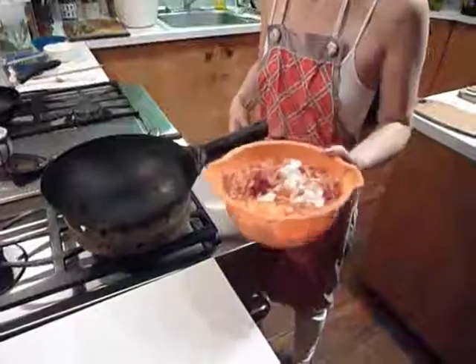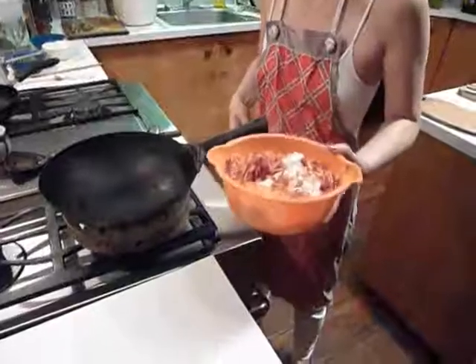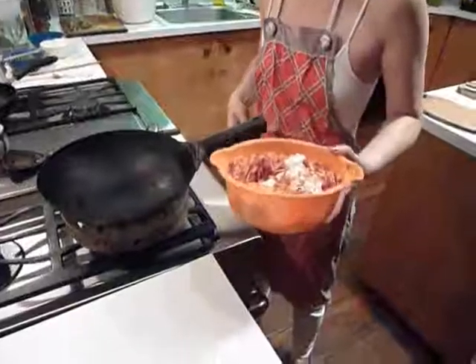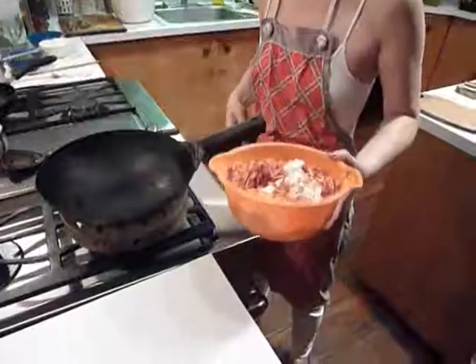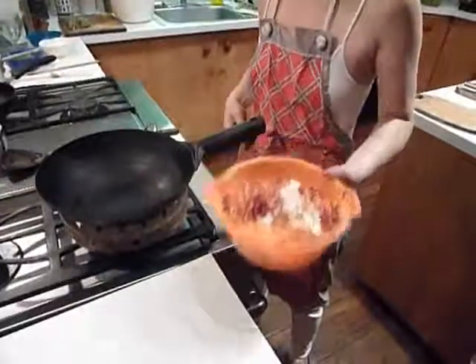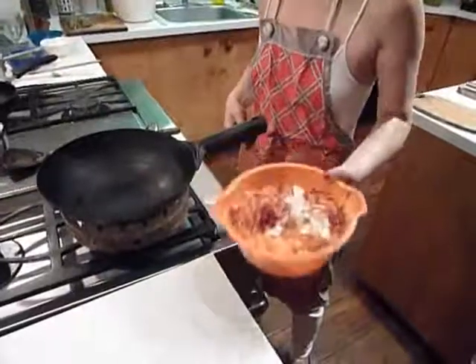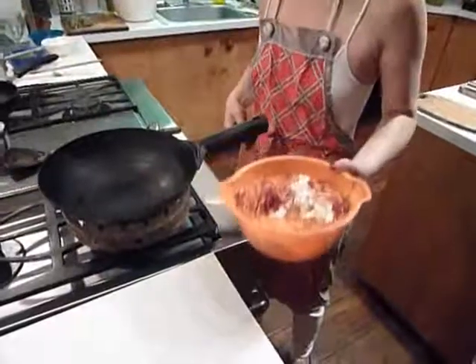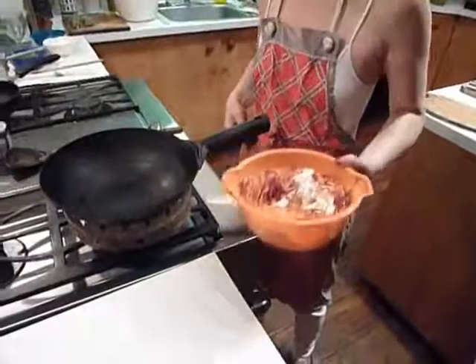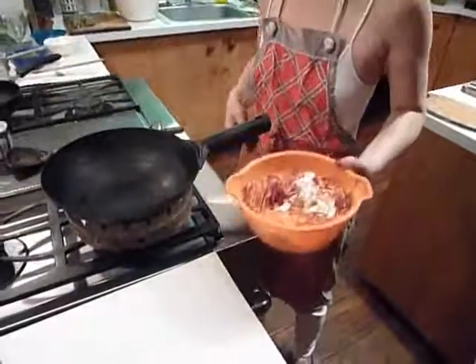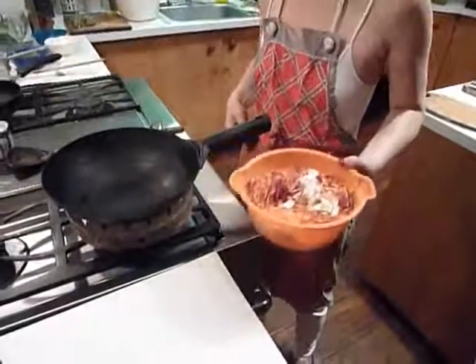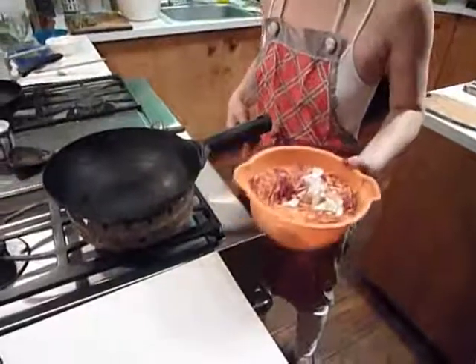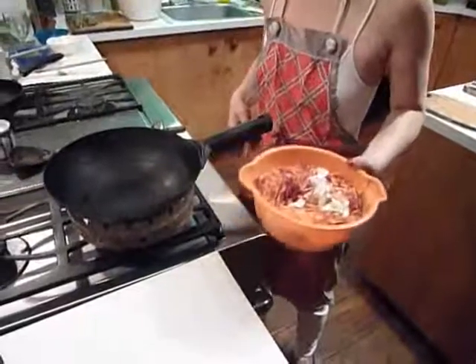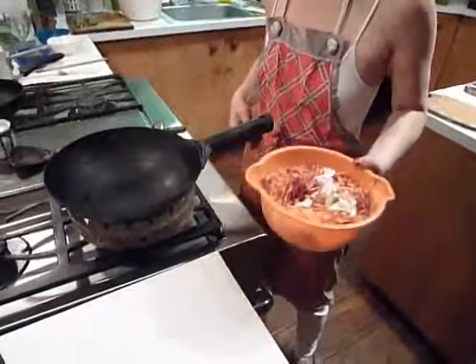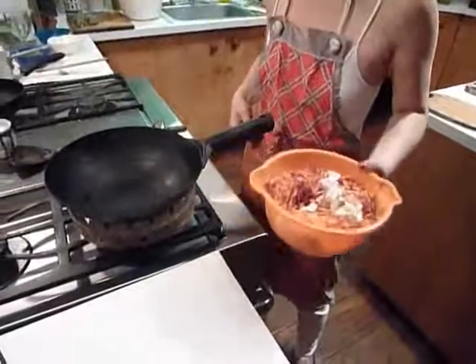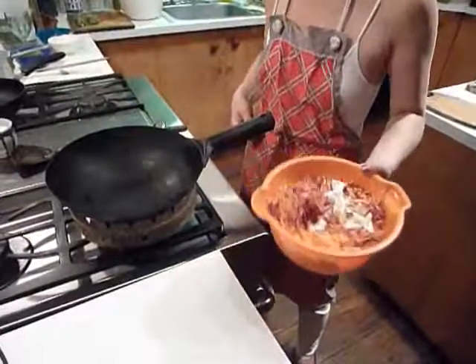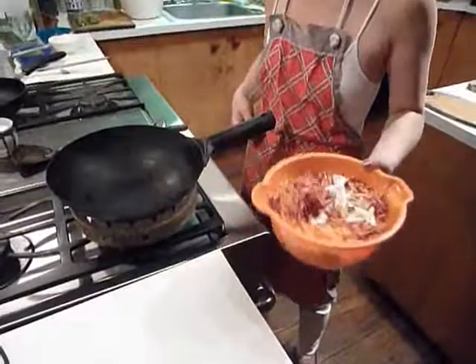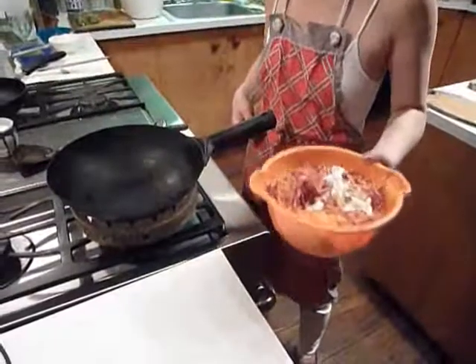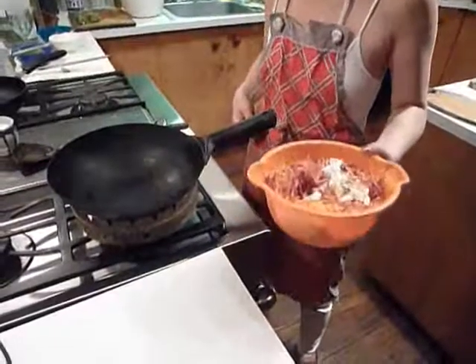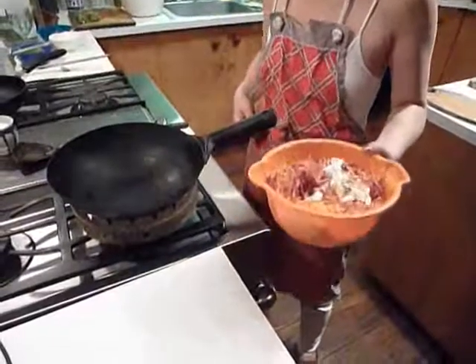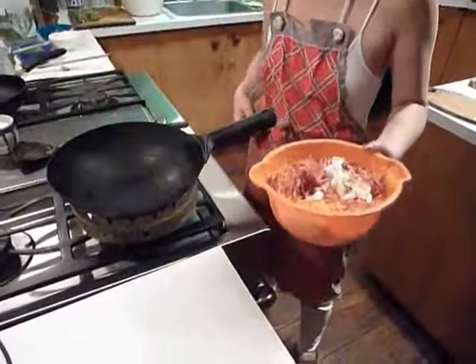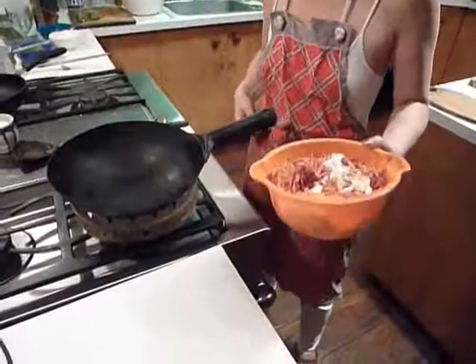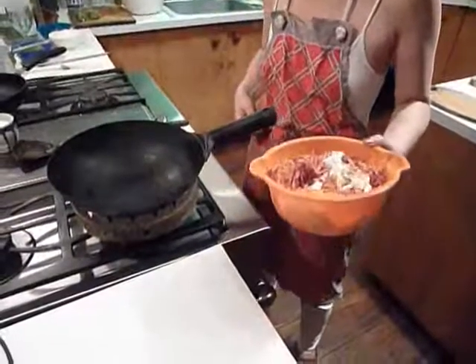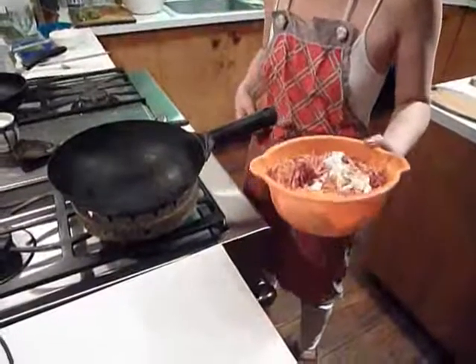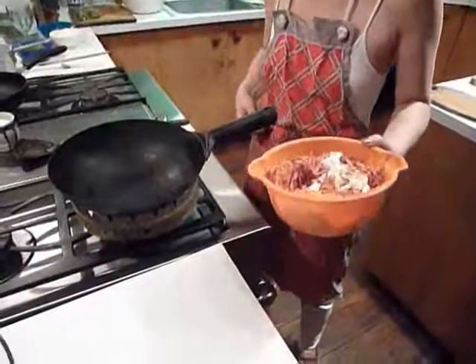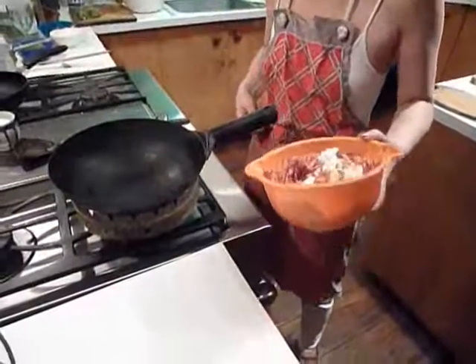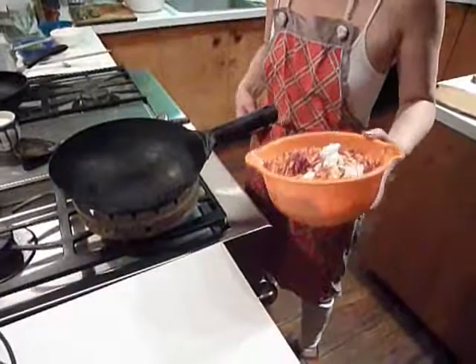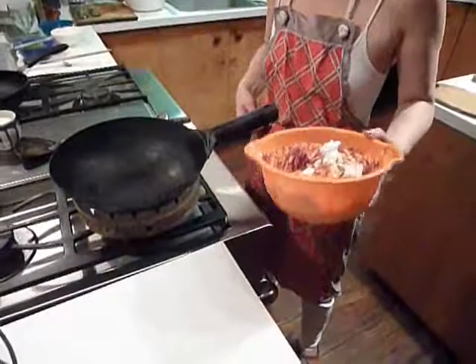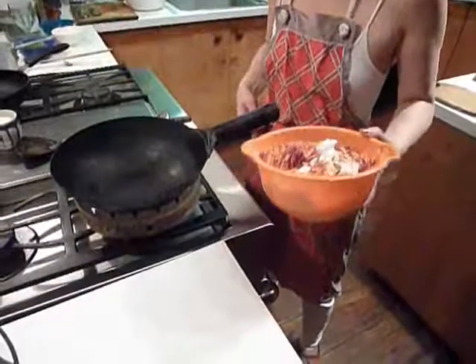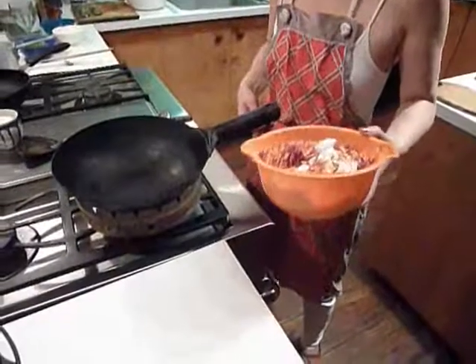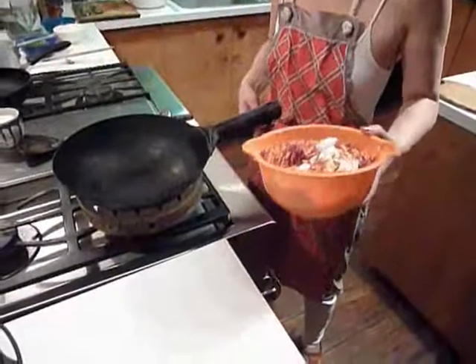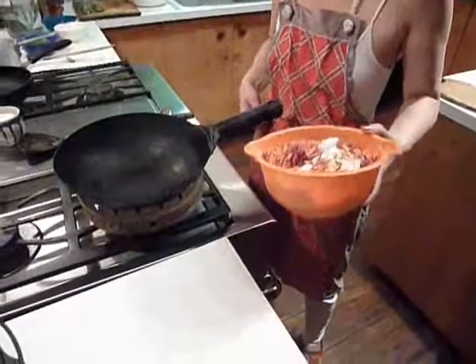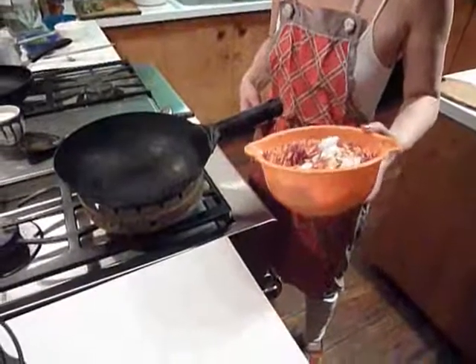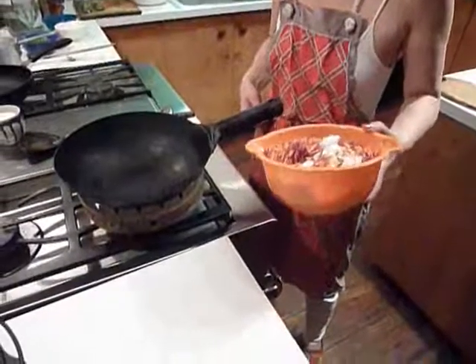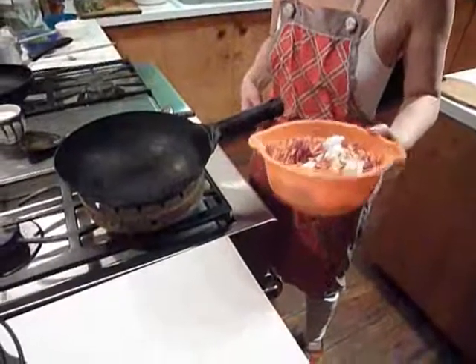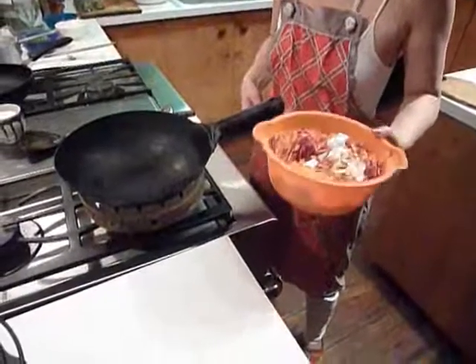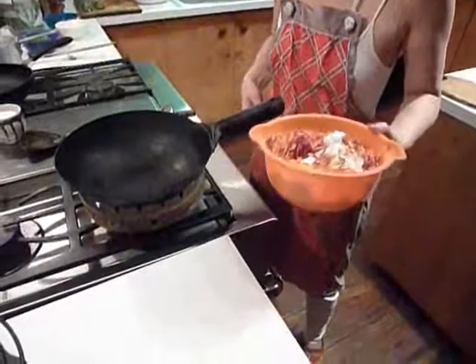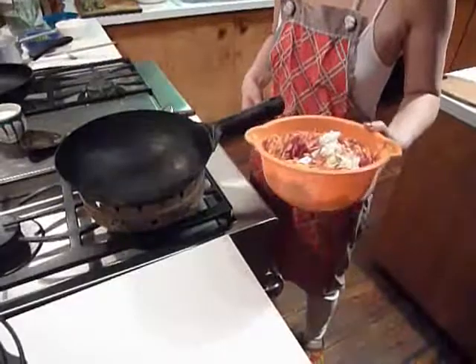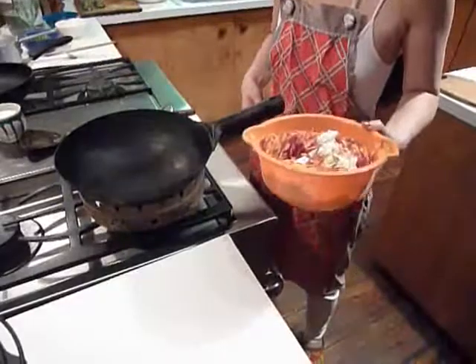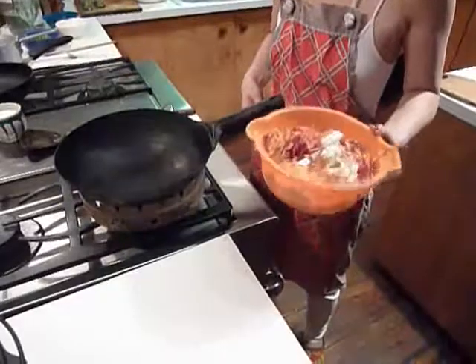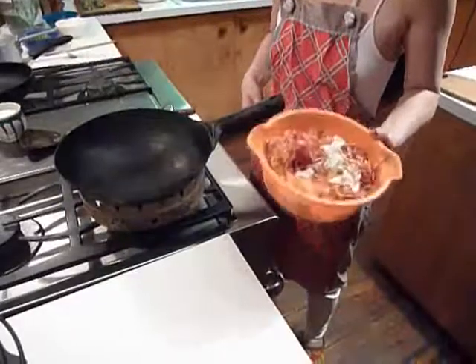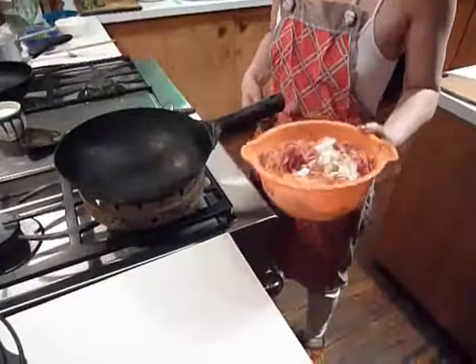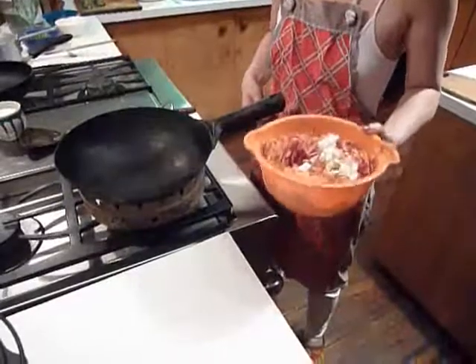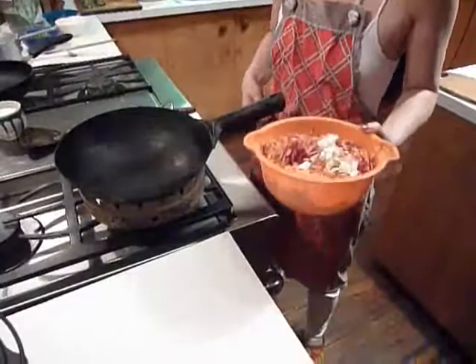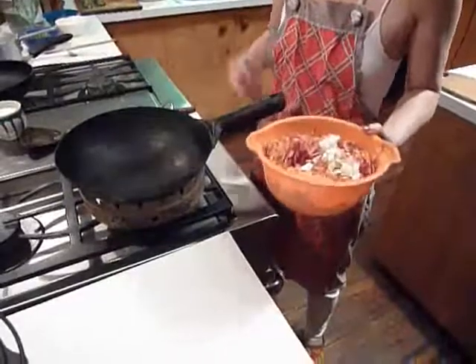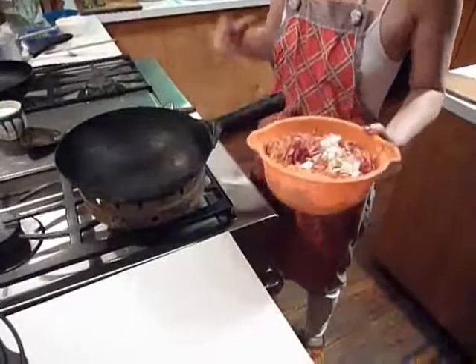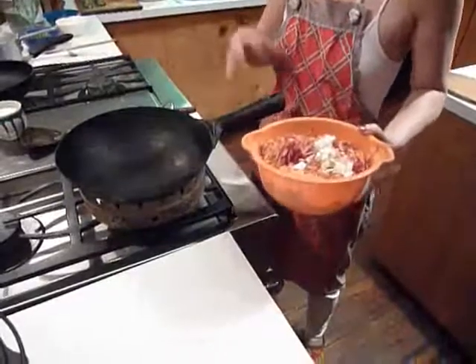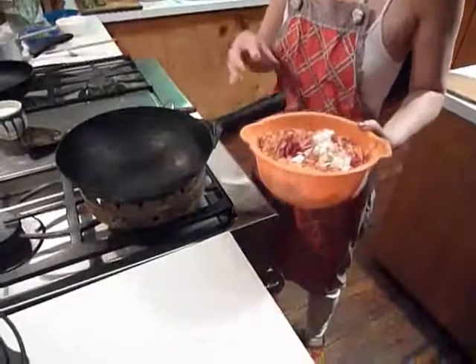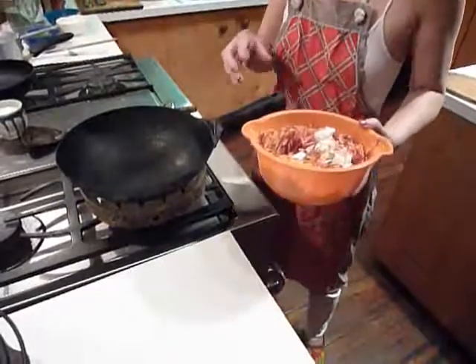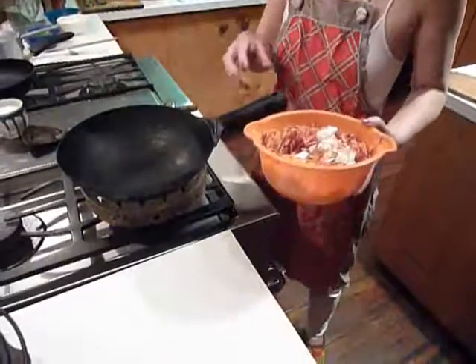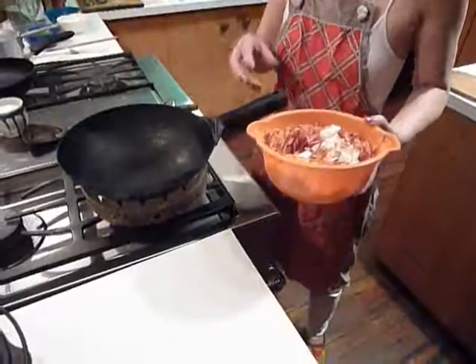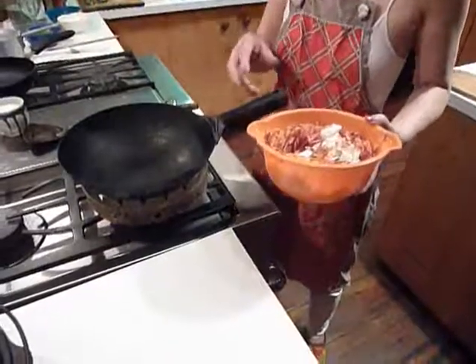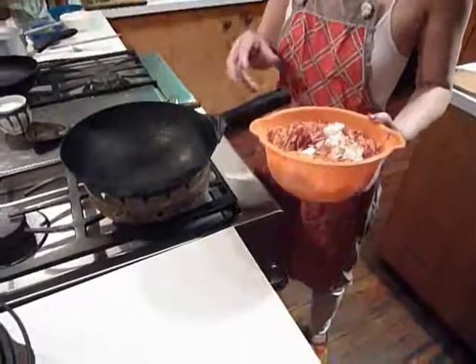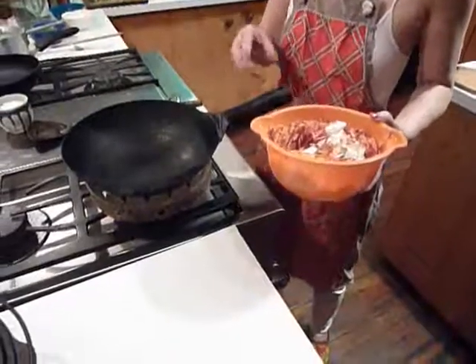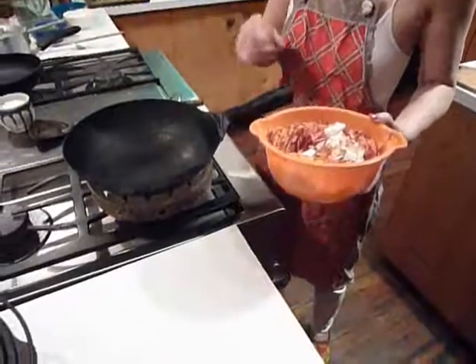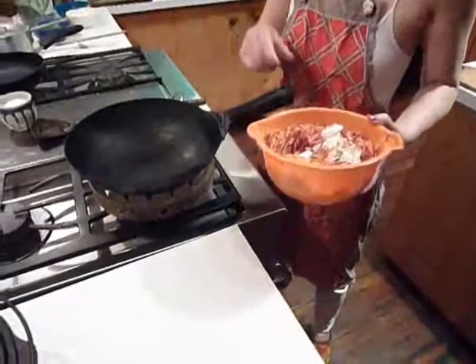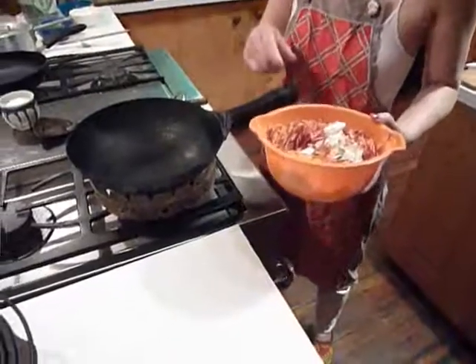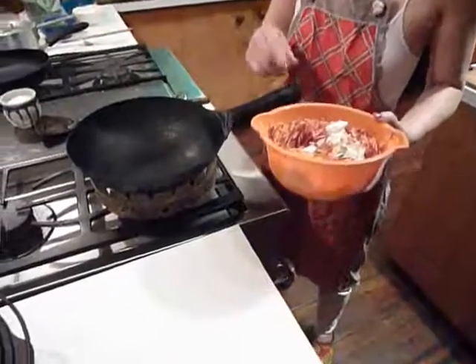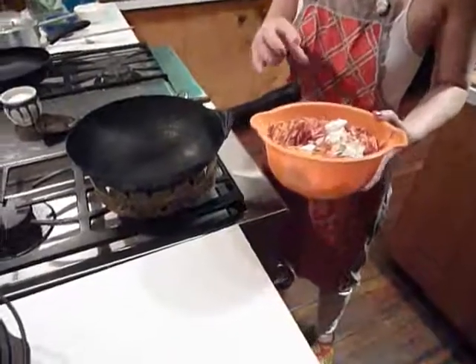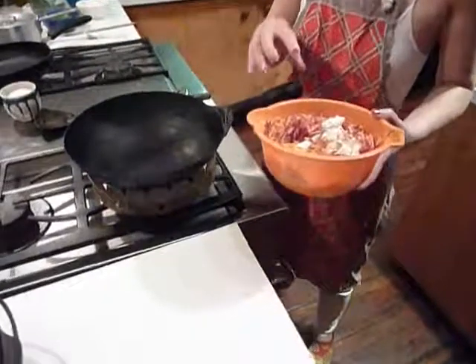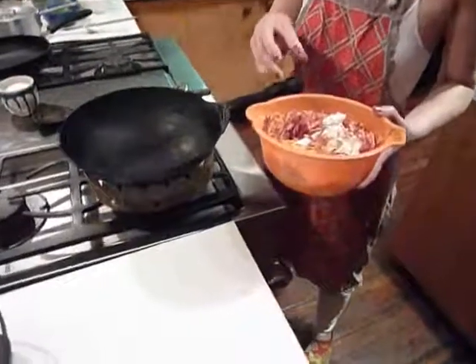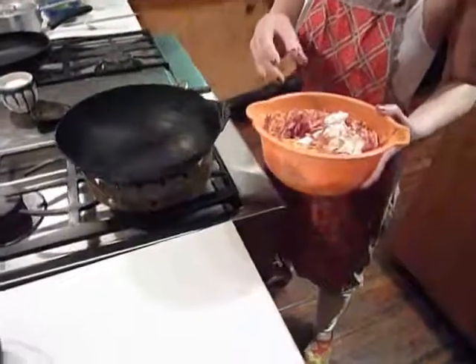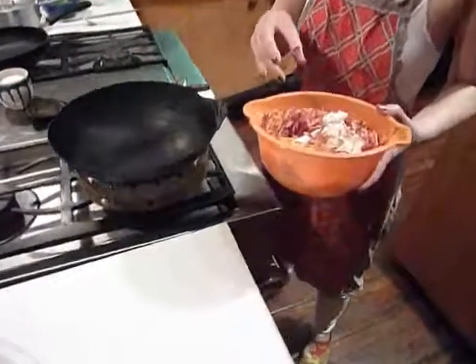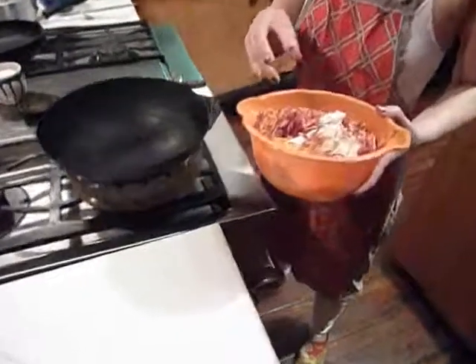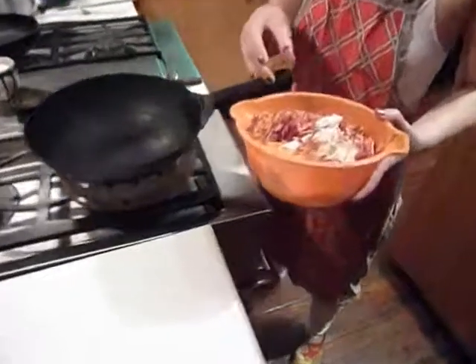This is a Gujarati style cabbage, but it's cabbage and carrot, half and half.